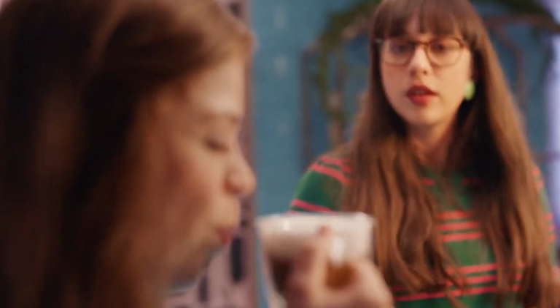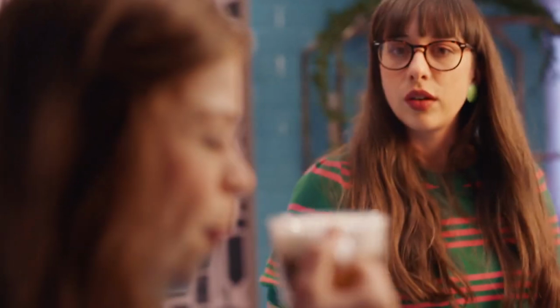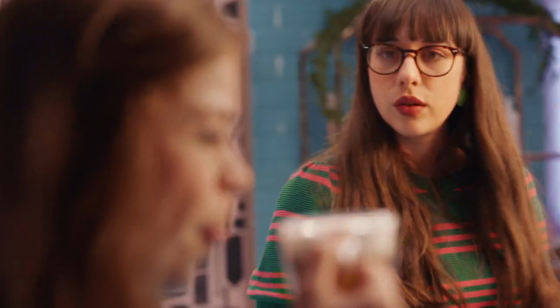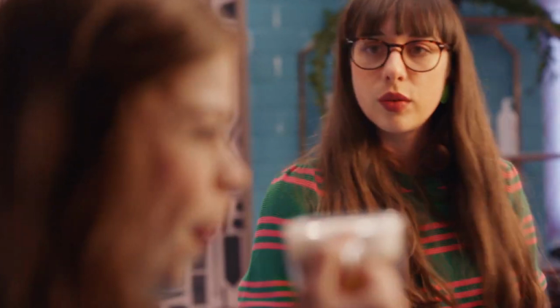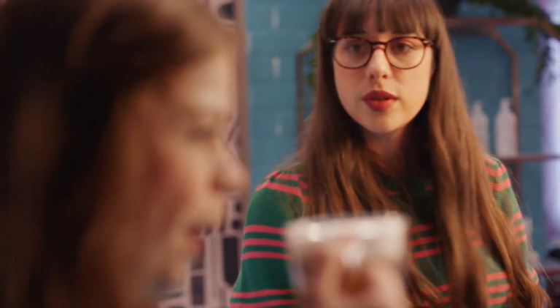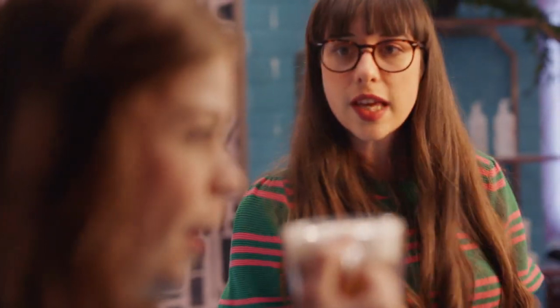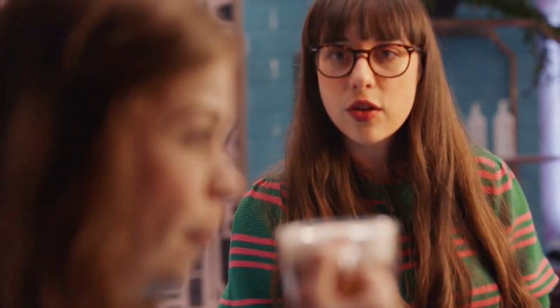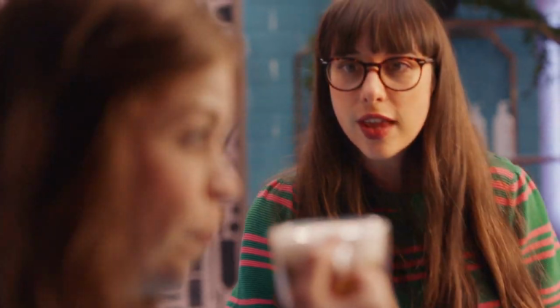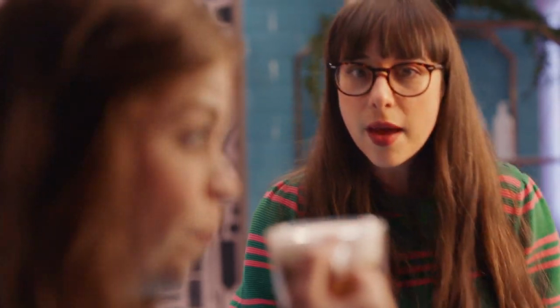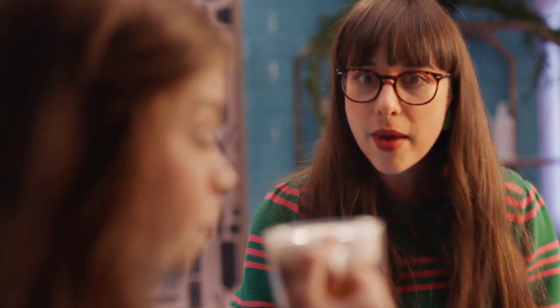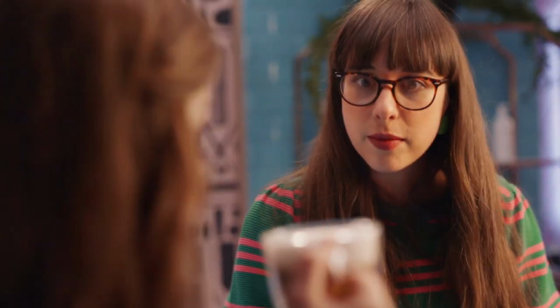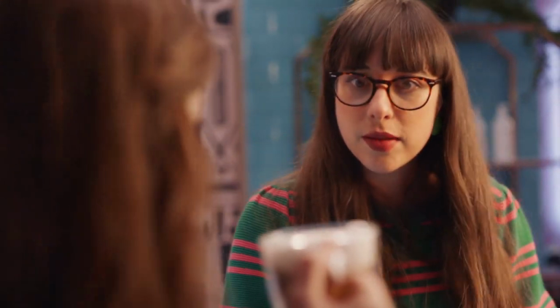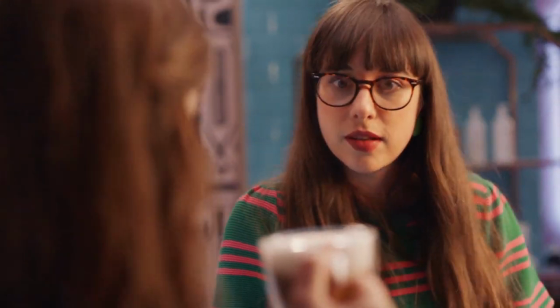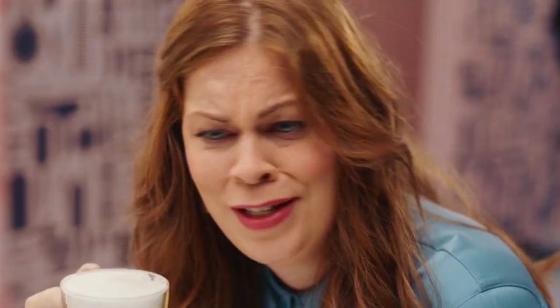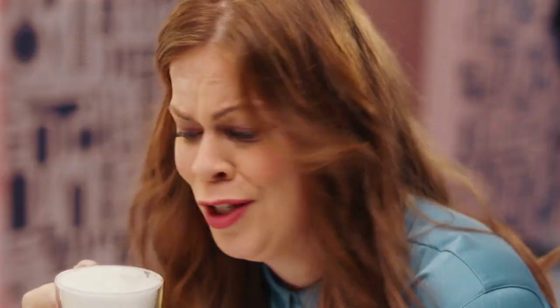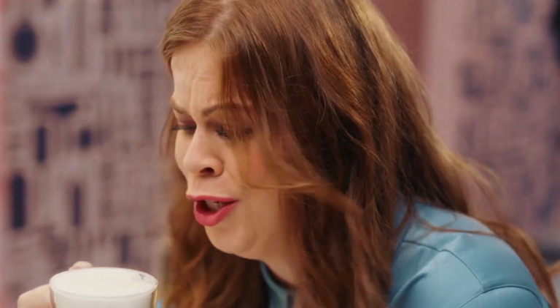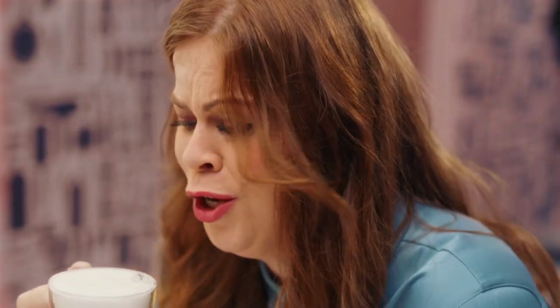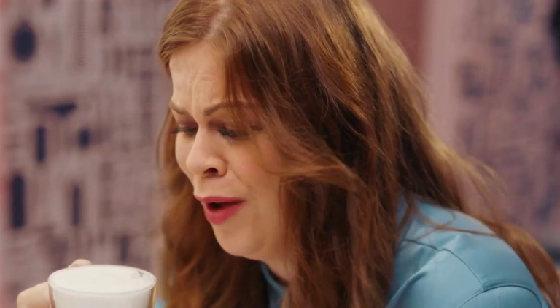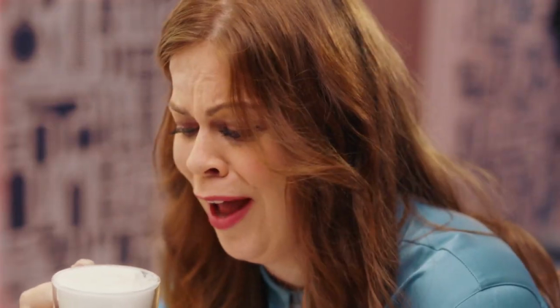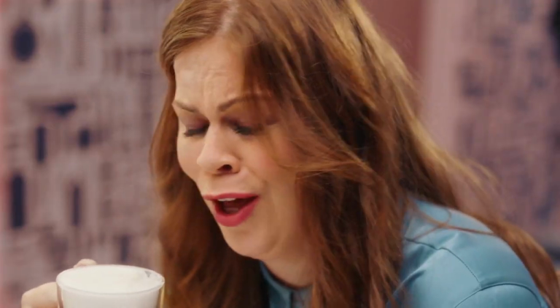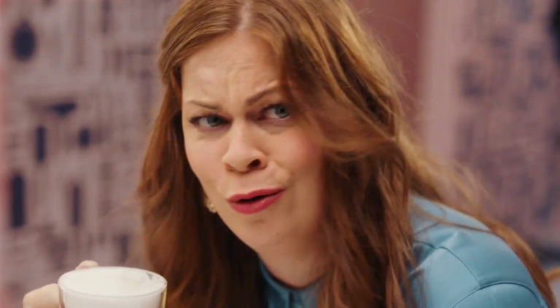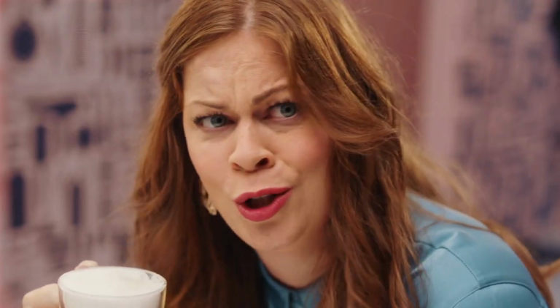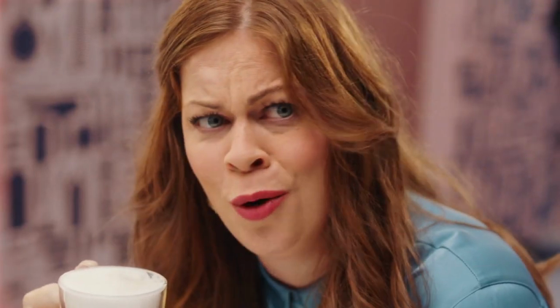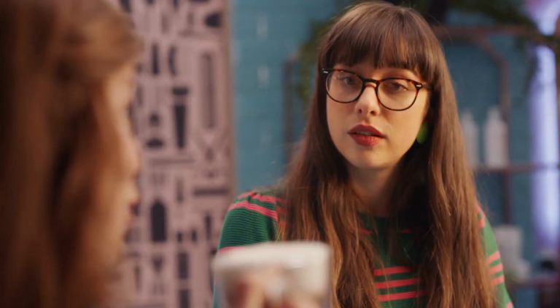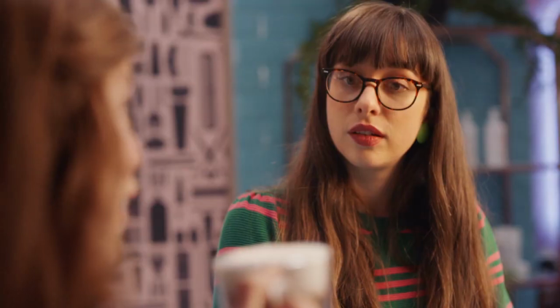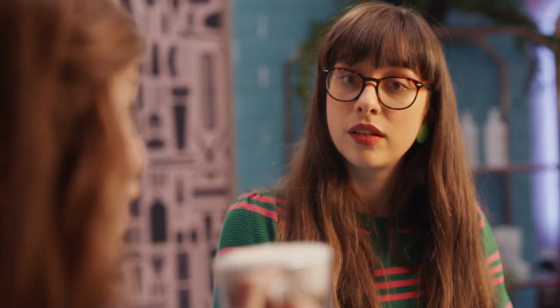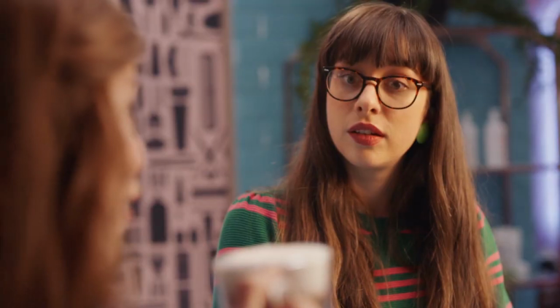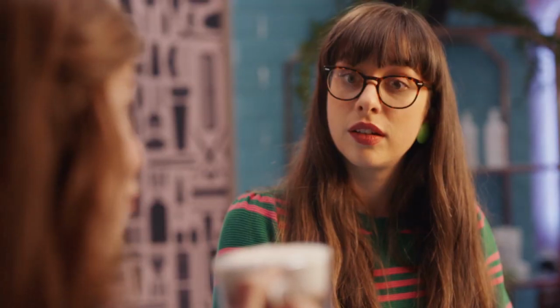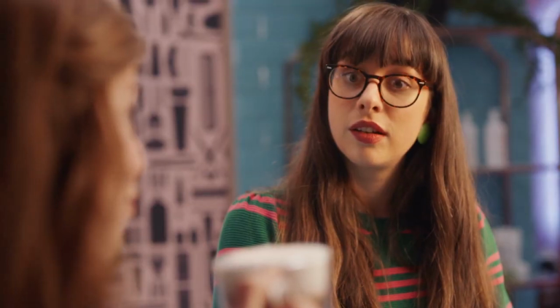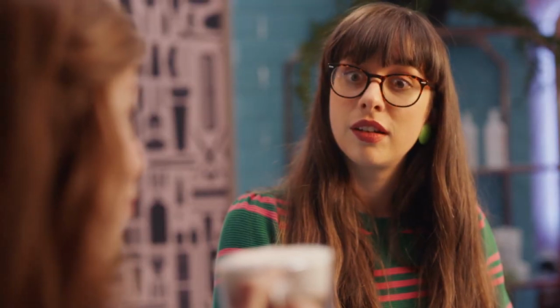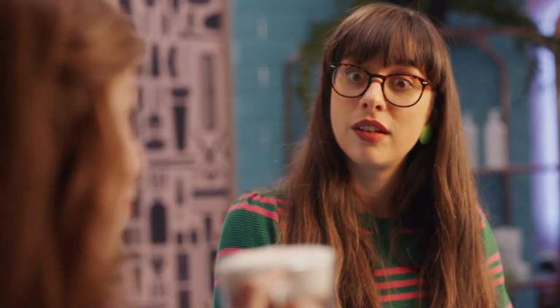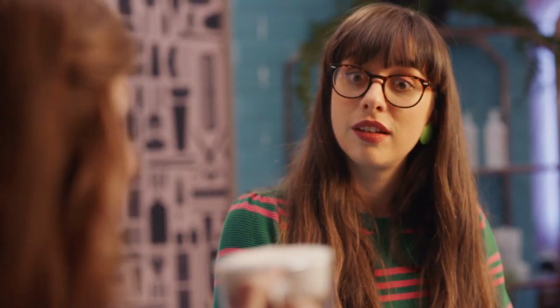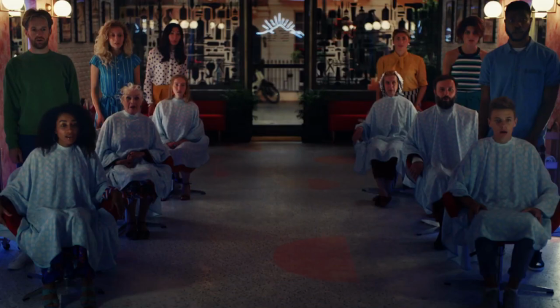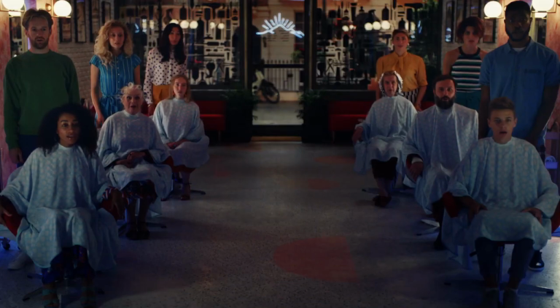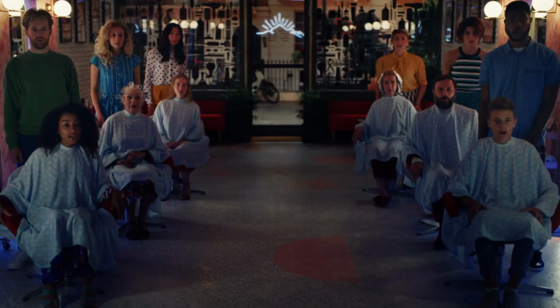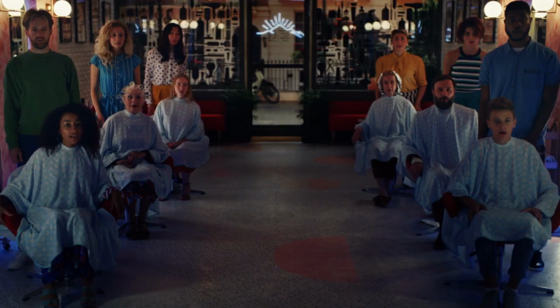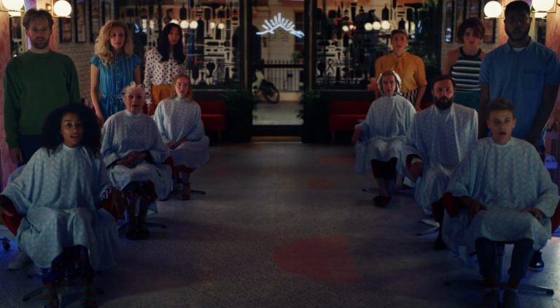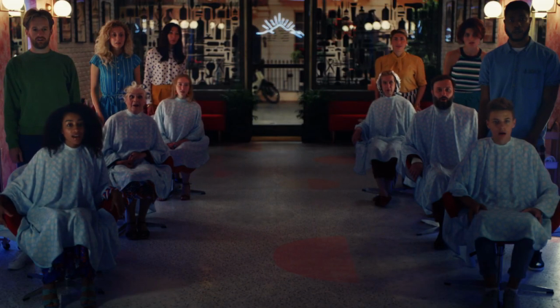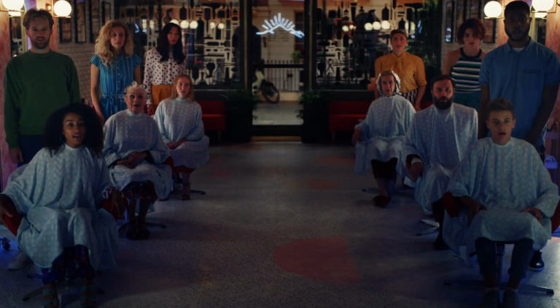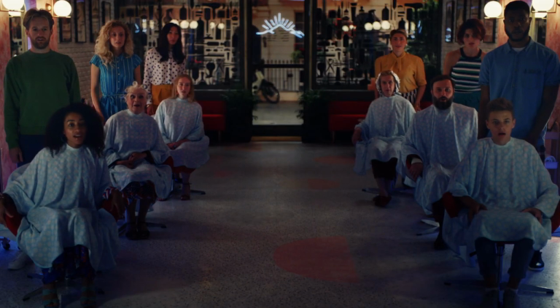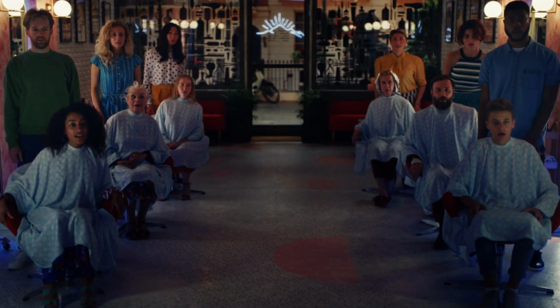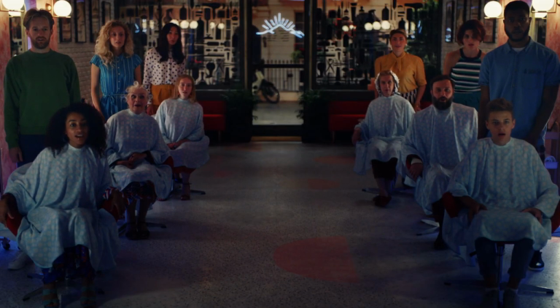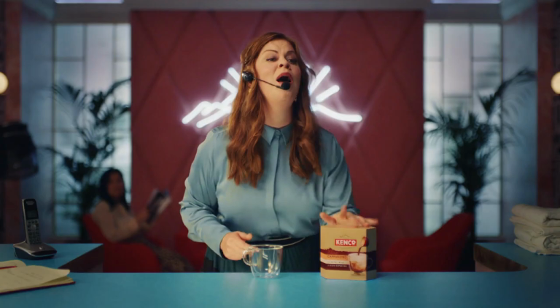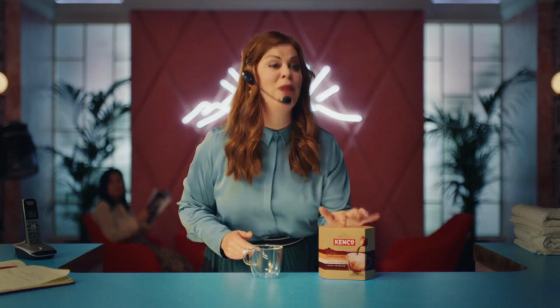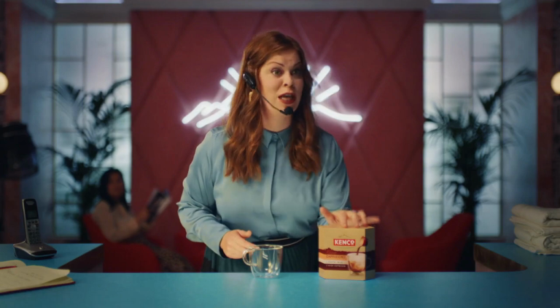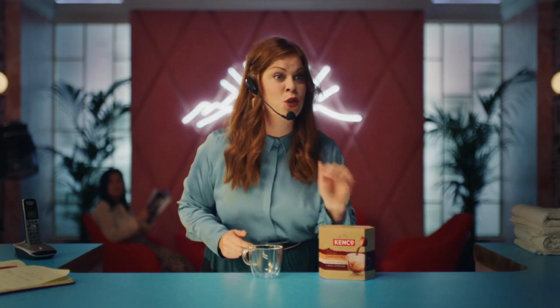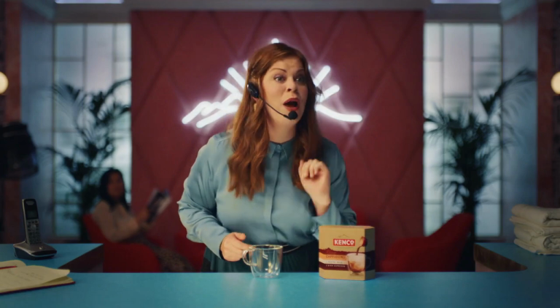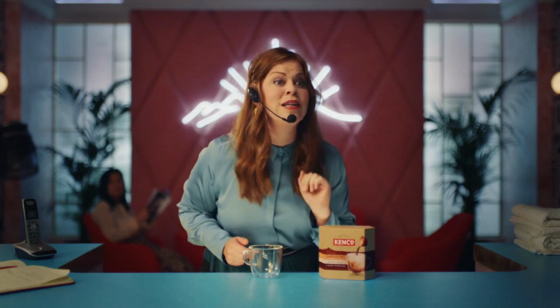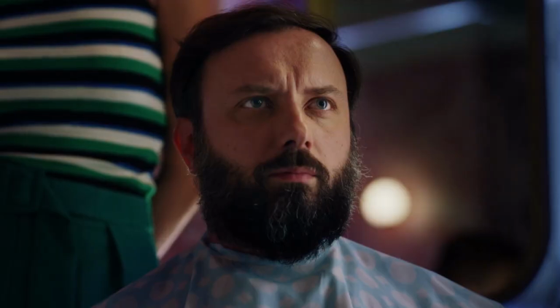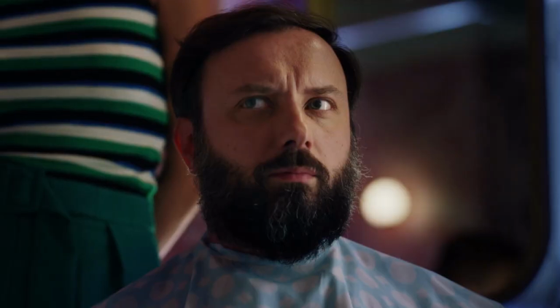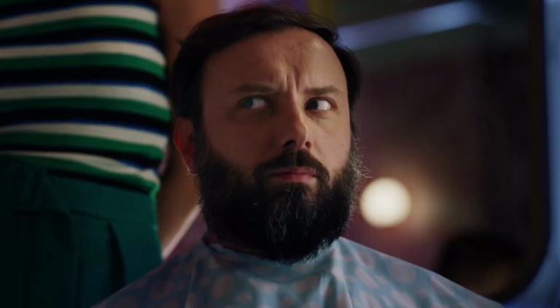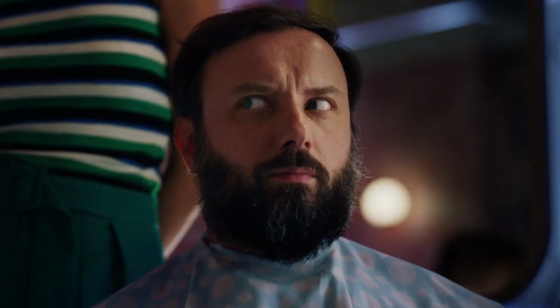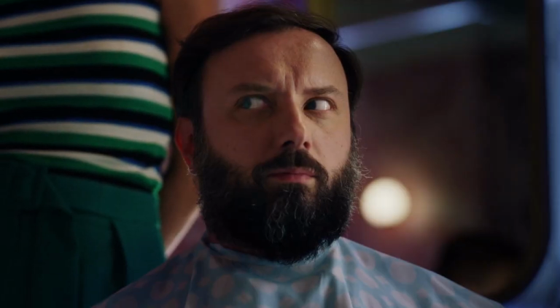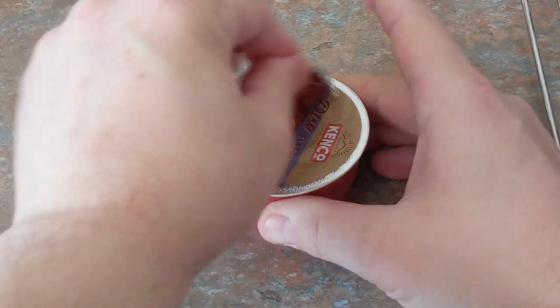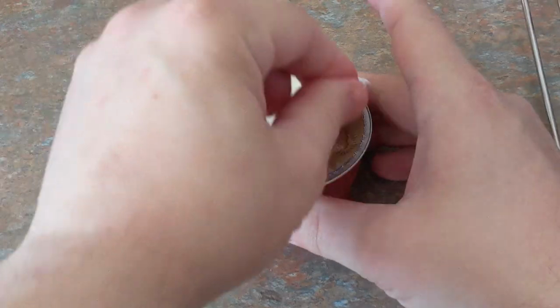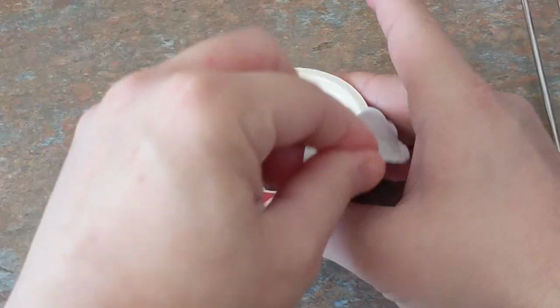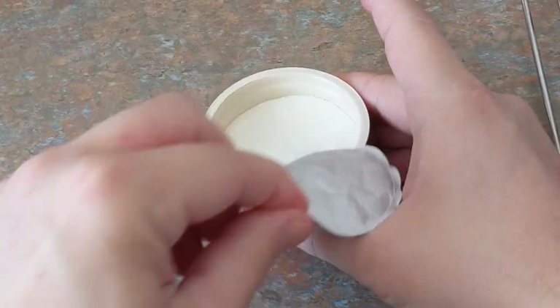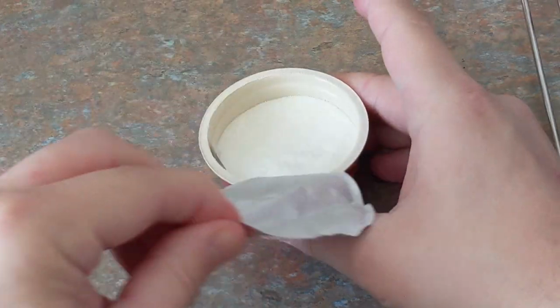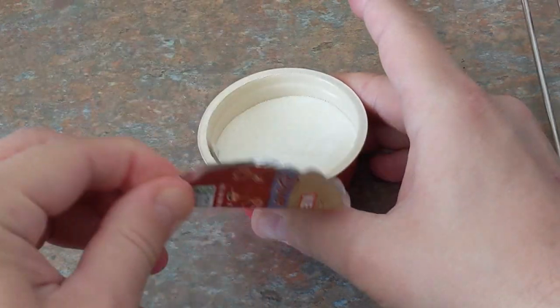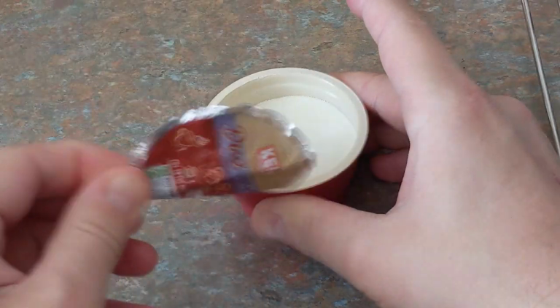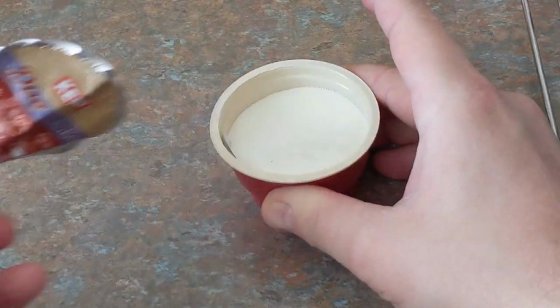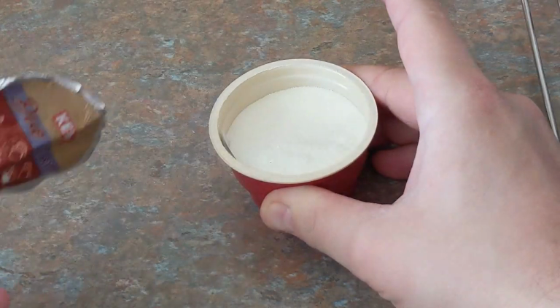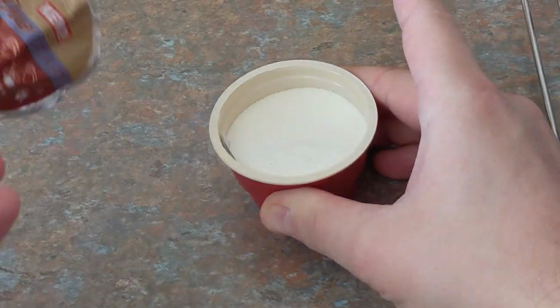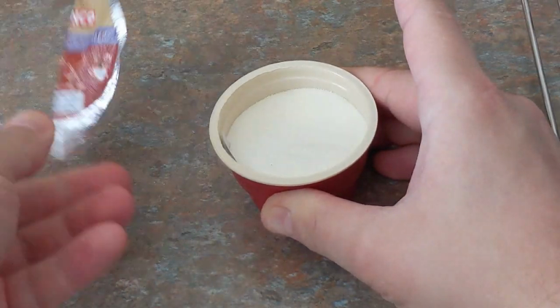What's that you got there babes? This is the new Kenco Duo Cappuccino. How do you make one? I'm glad you asked. Milk comes first.